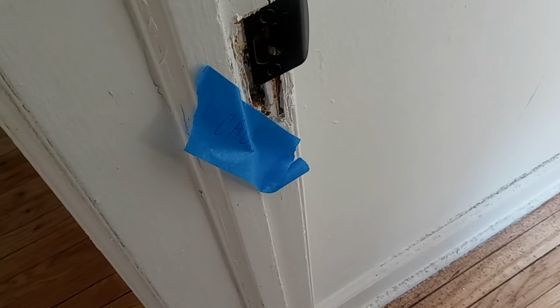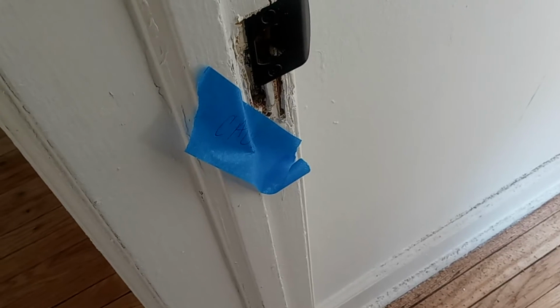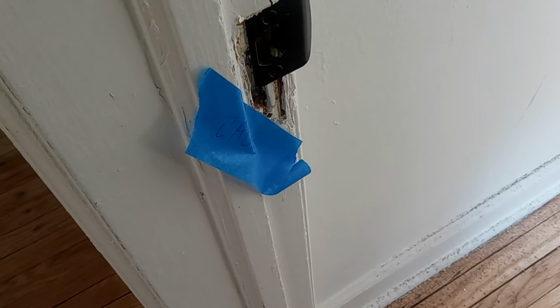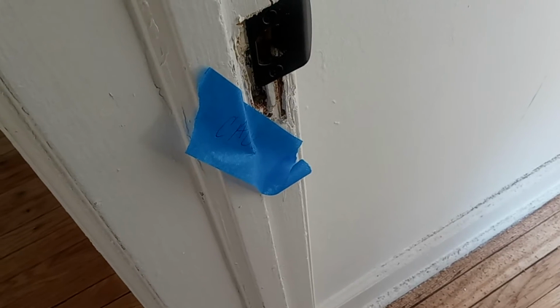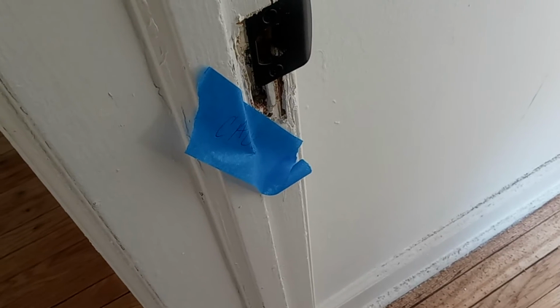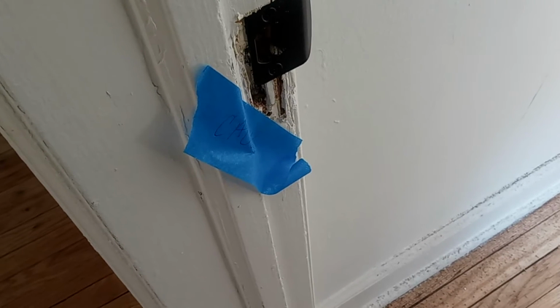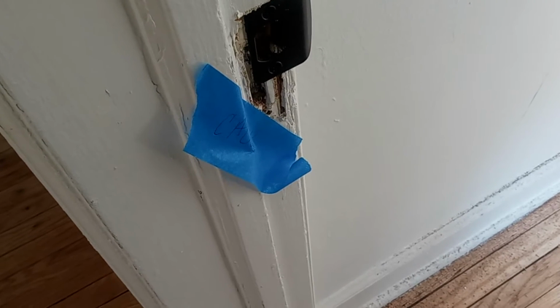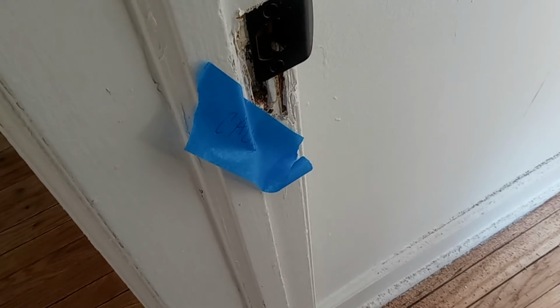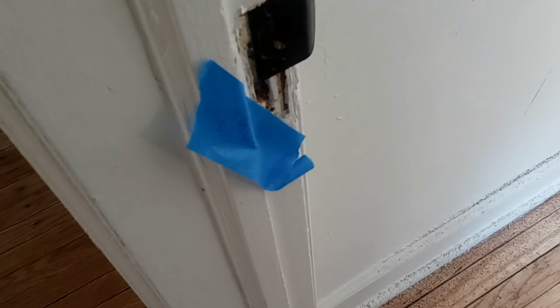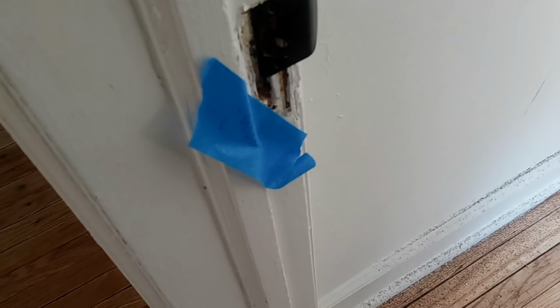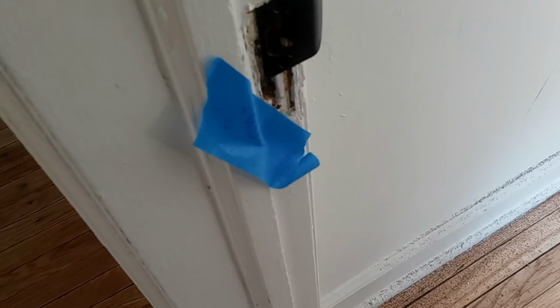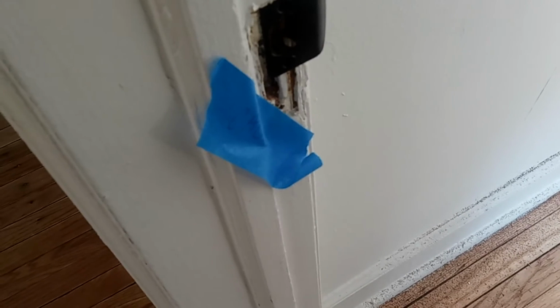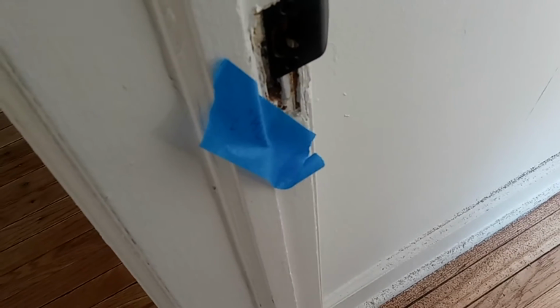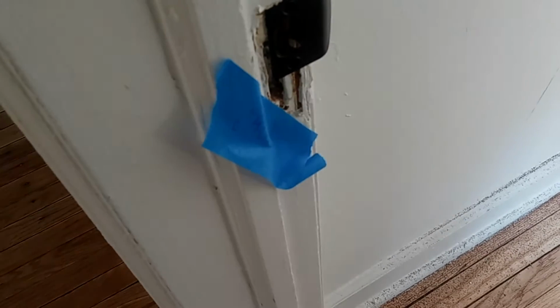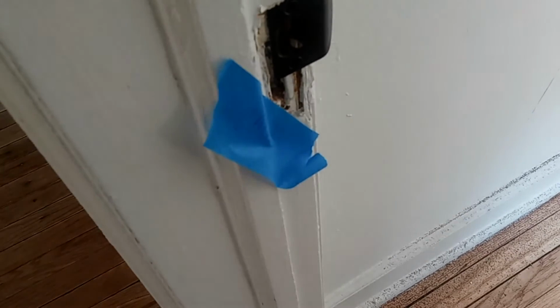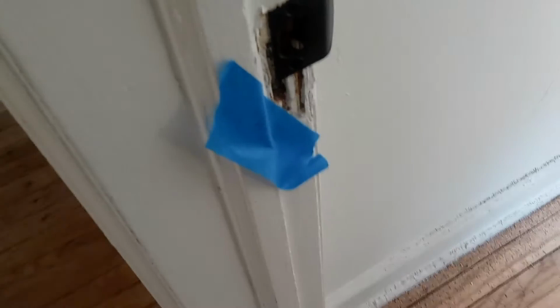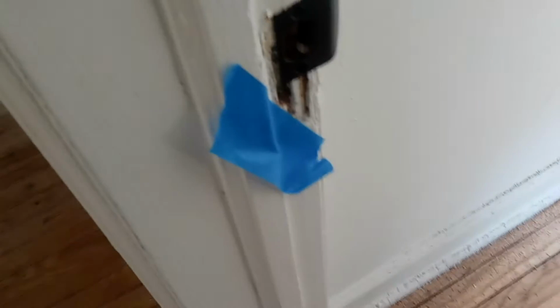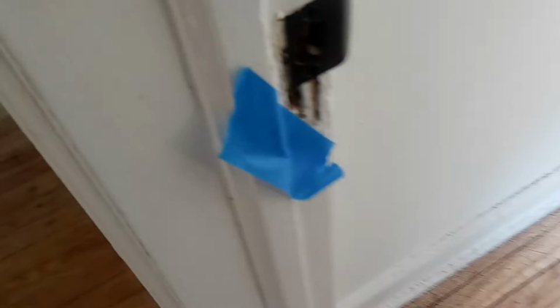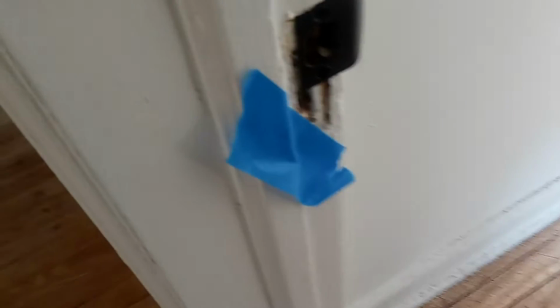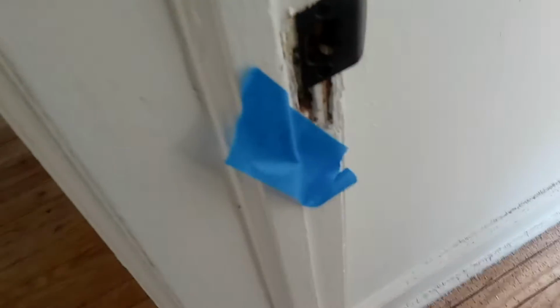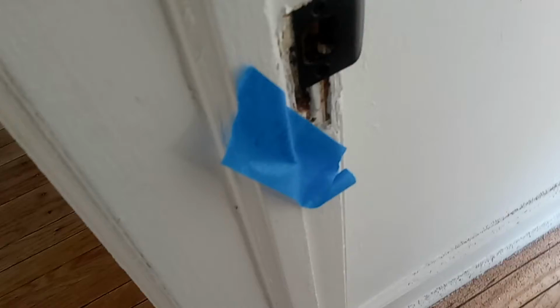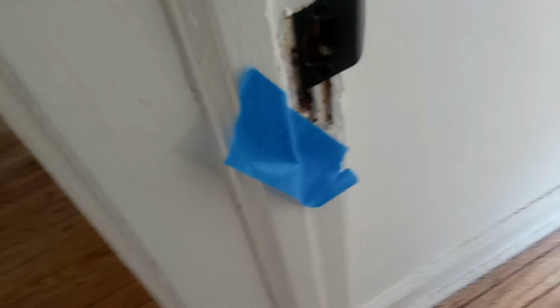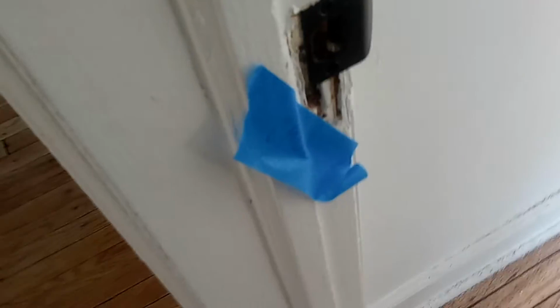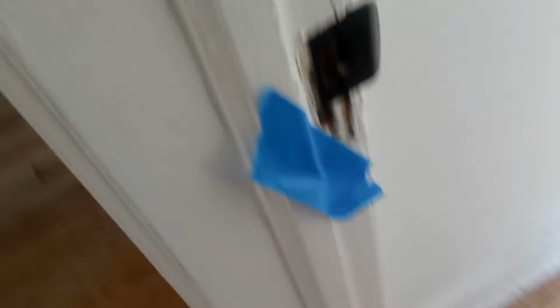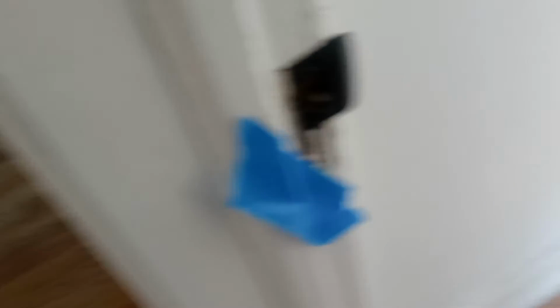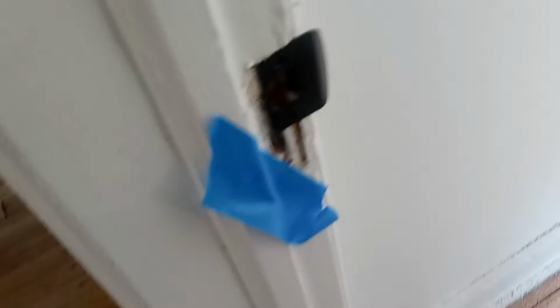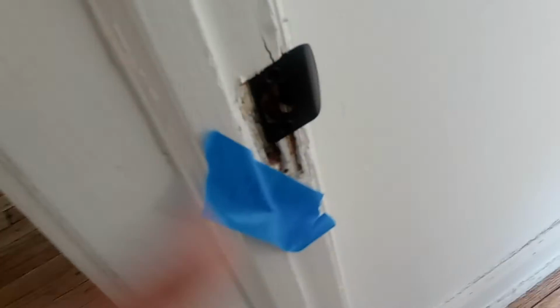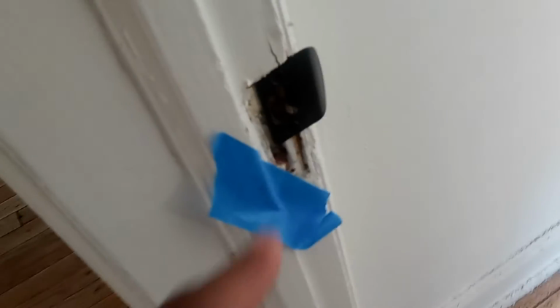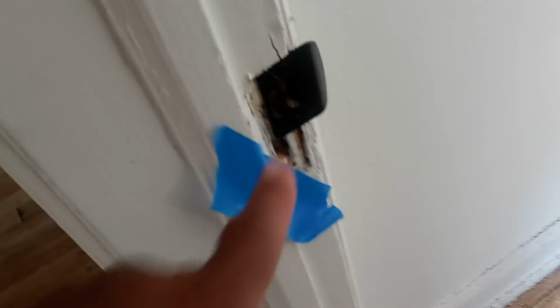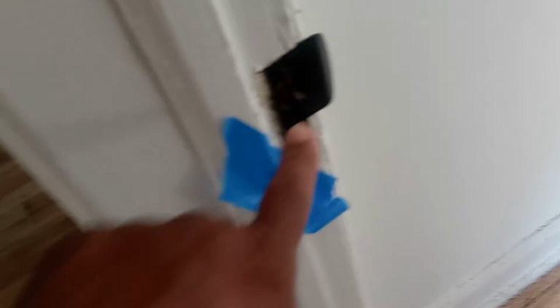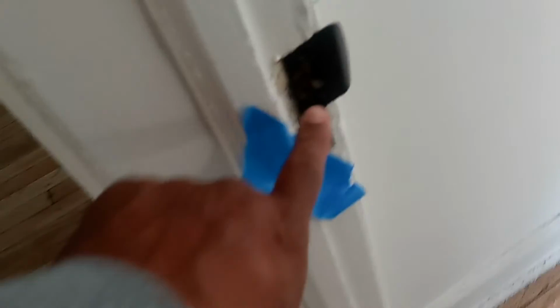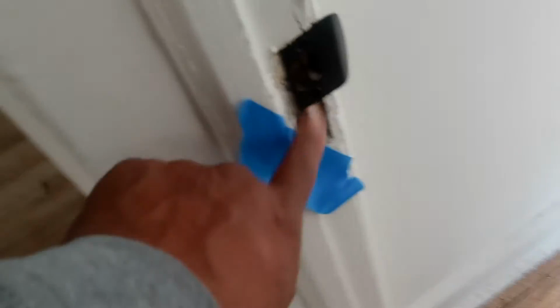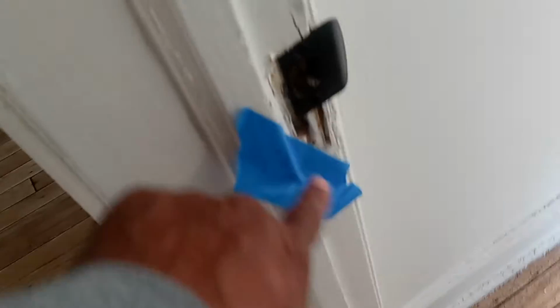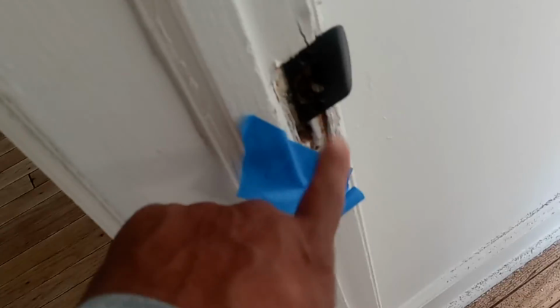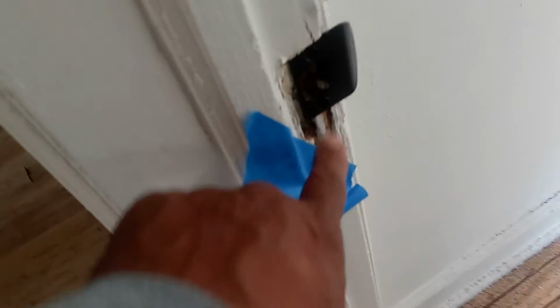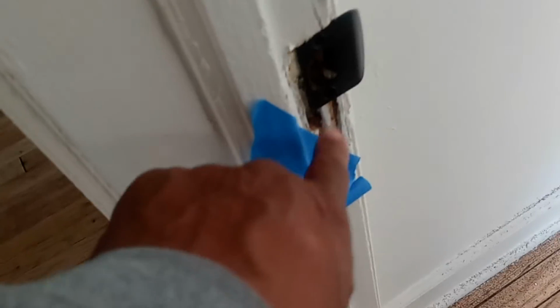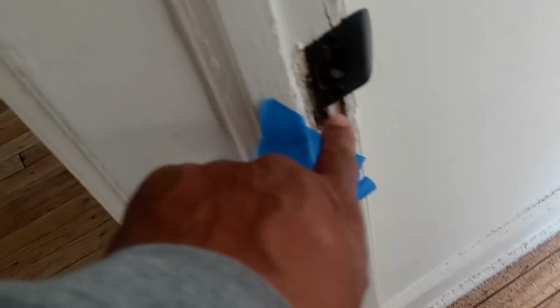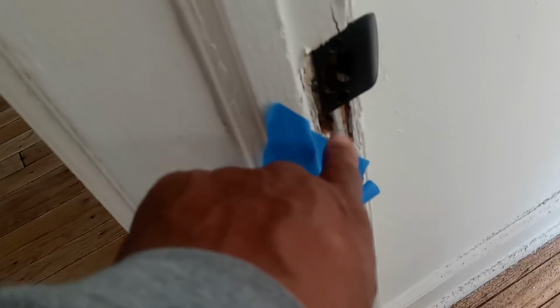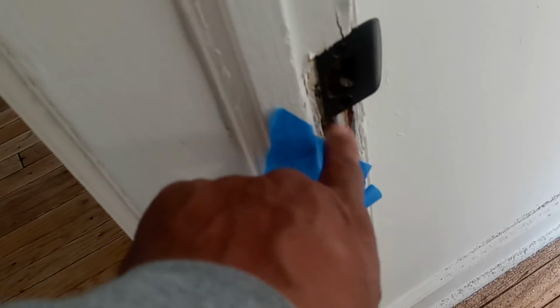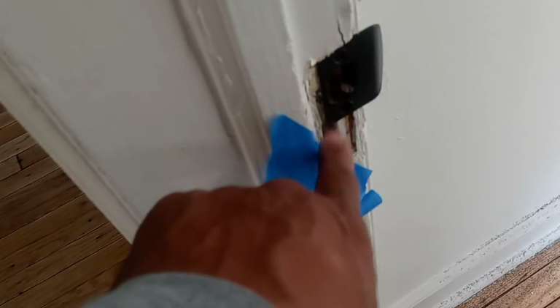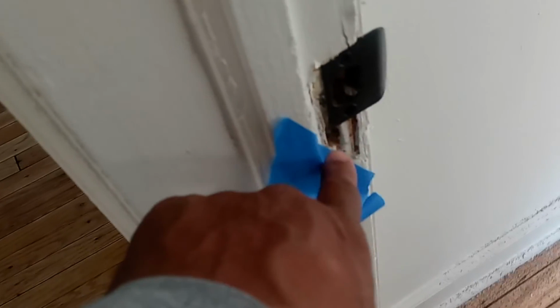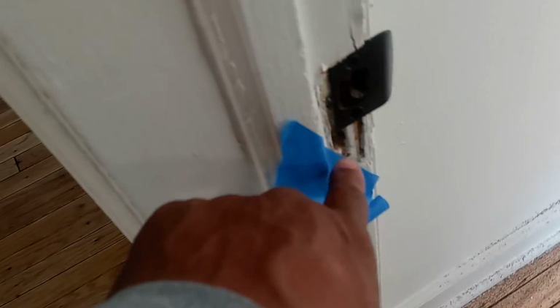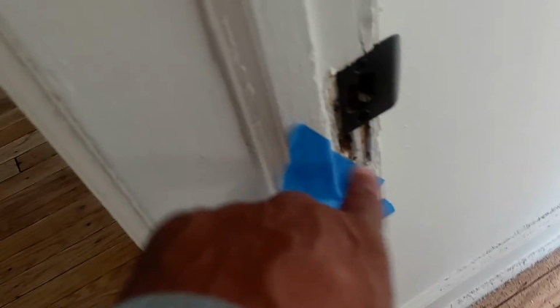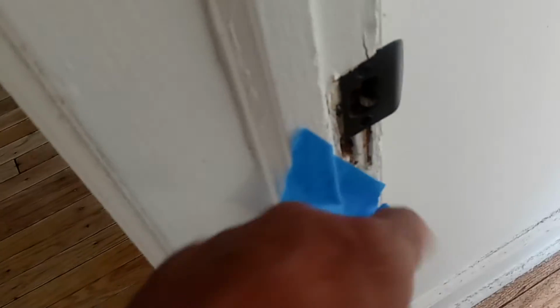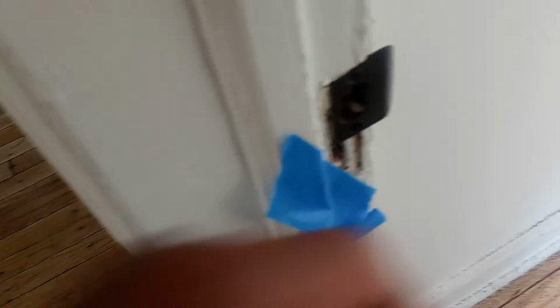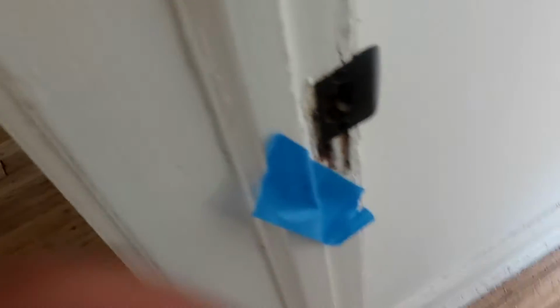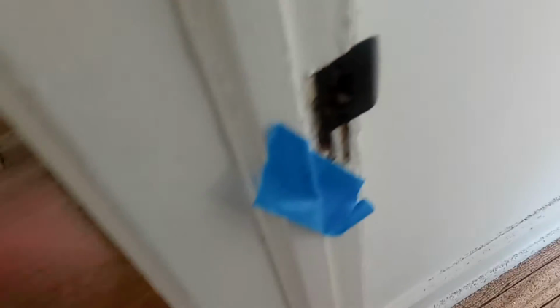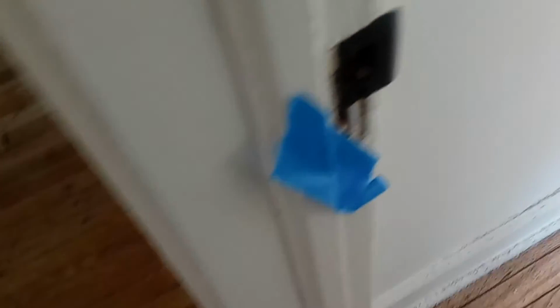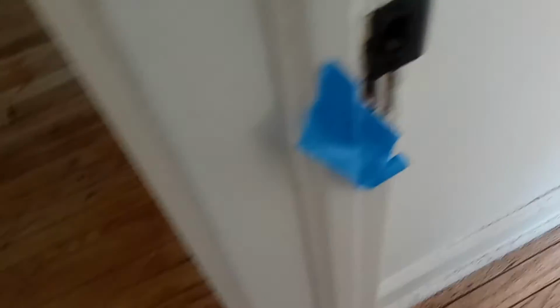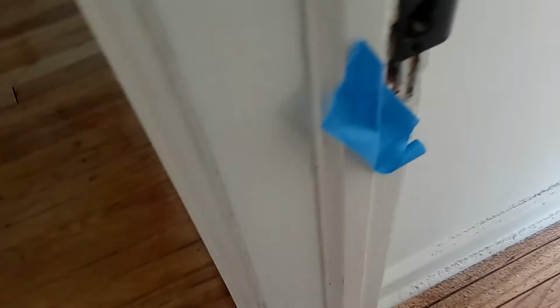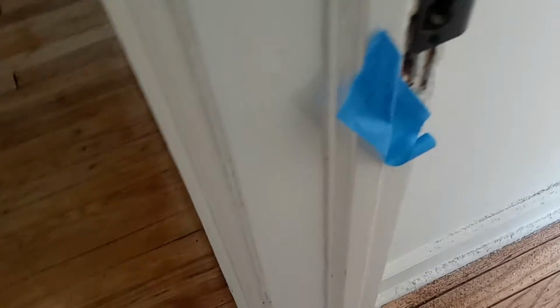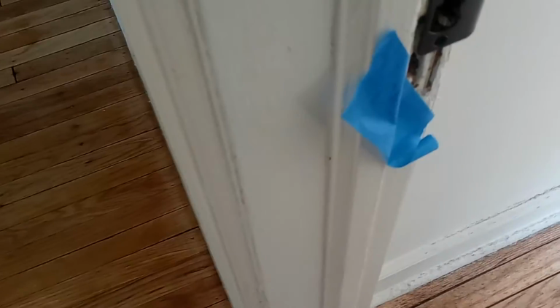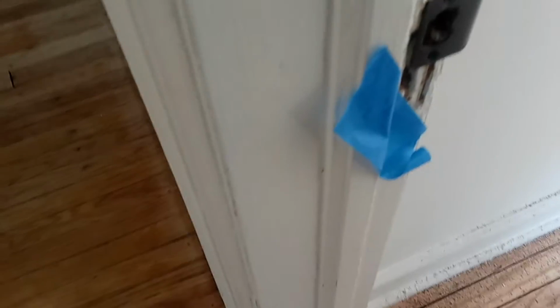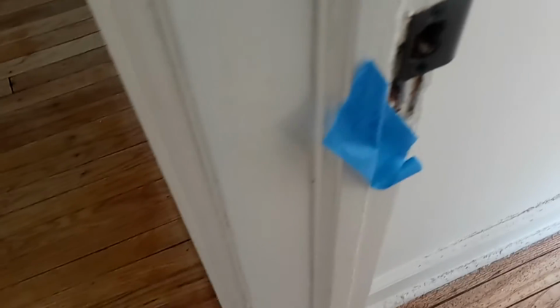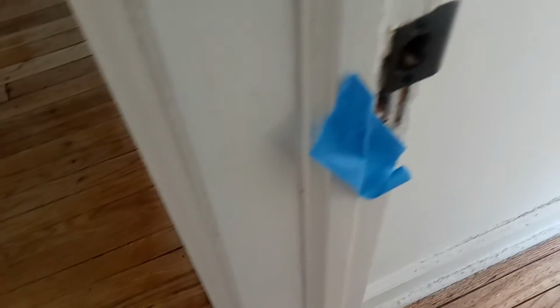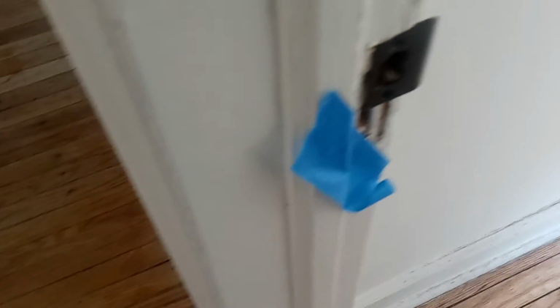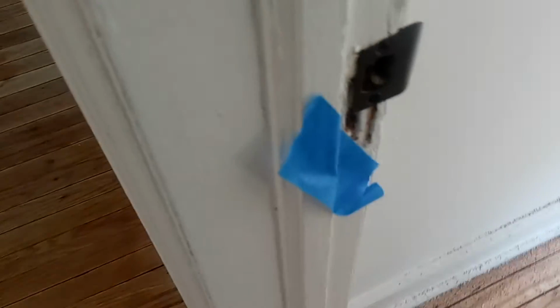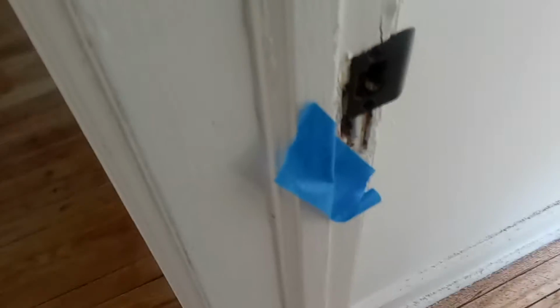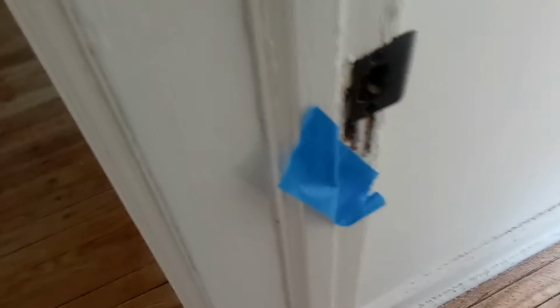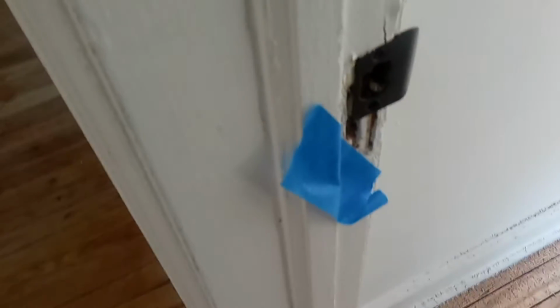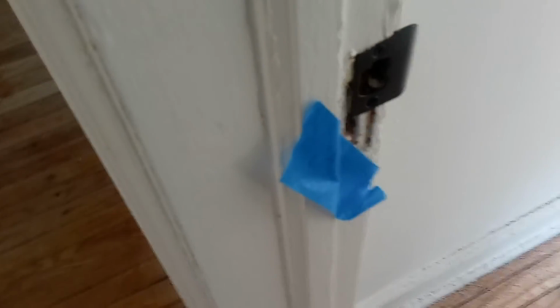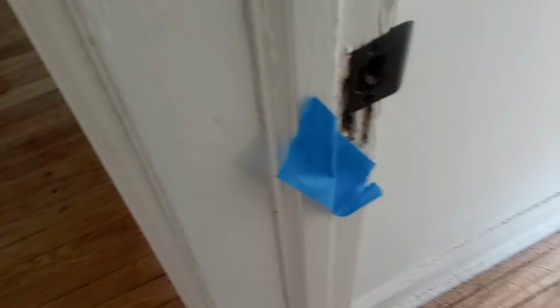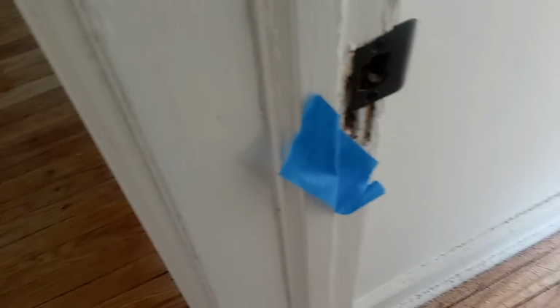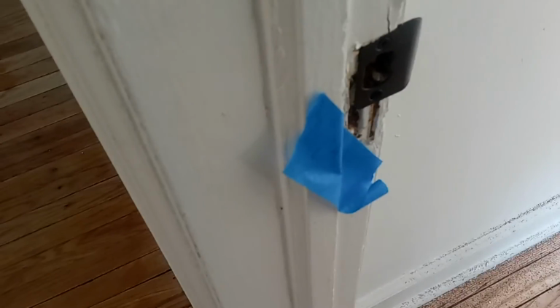In the bedroom door, put some caulk up in there. Just fill it up and smush it in, and leave it like that.